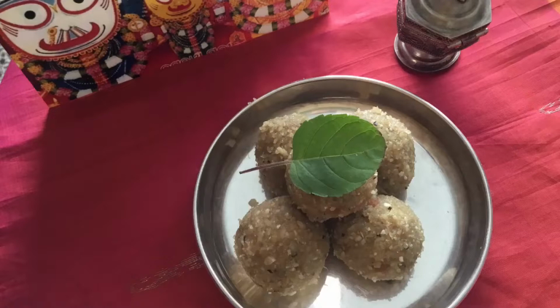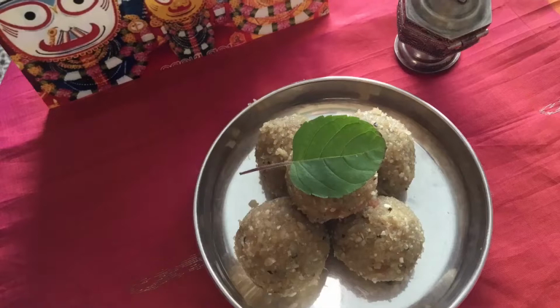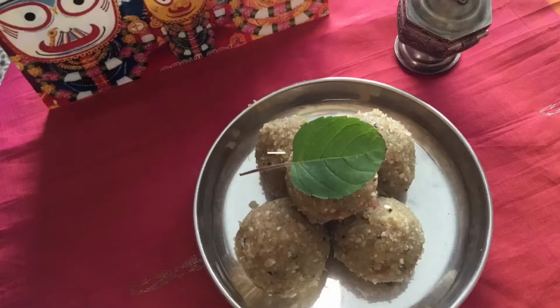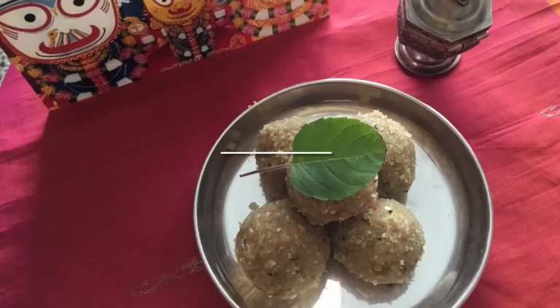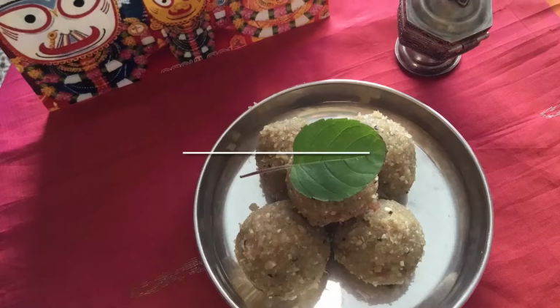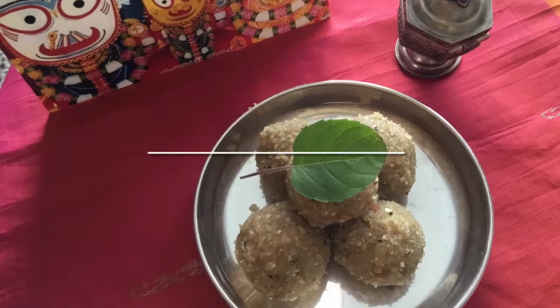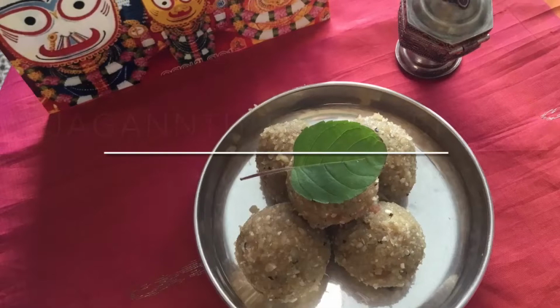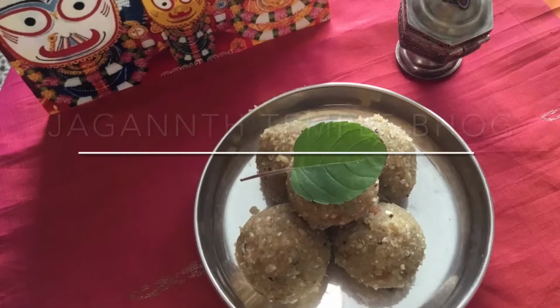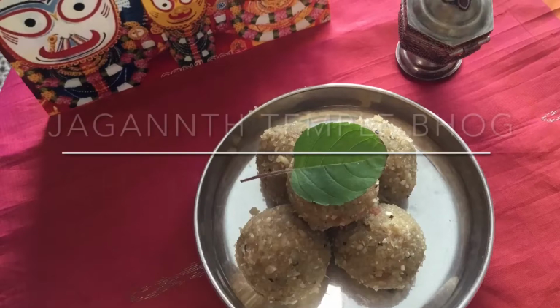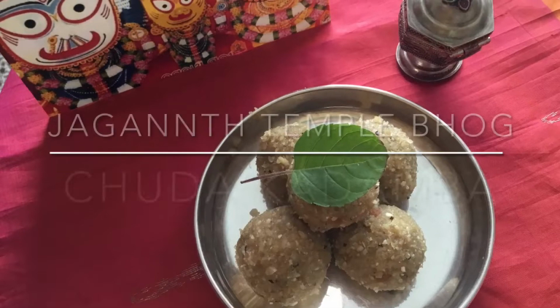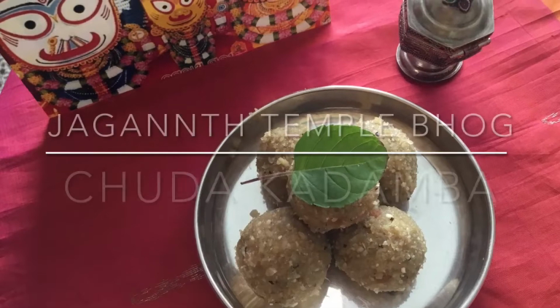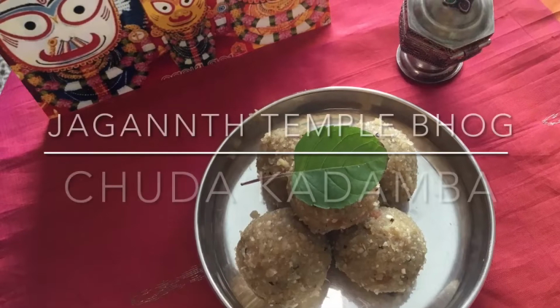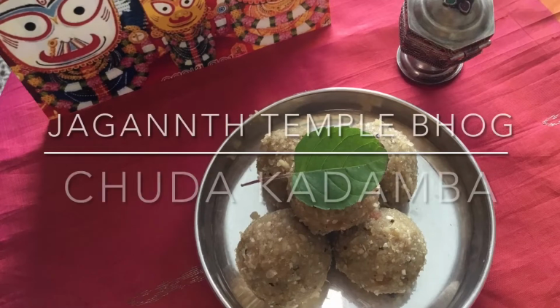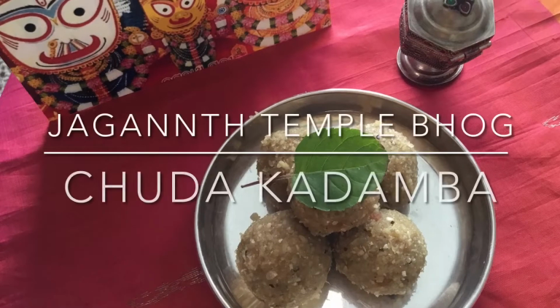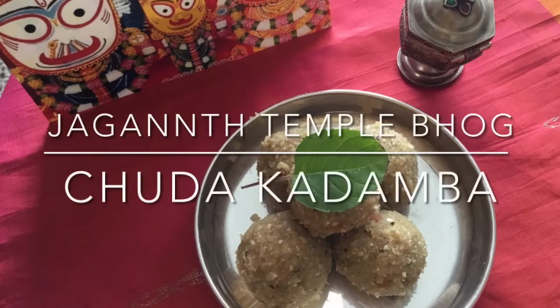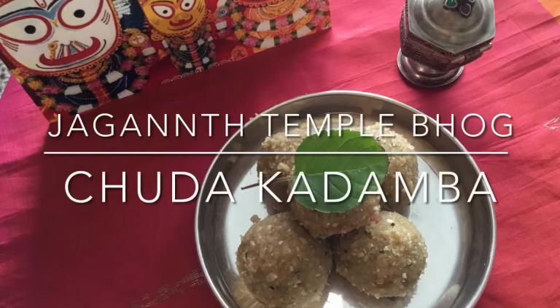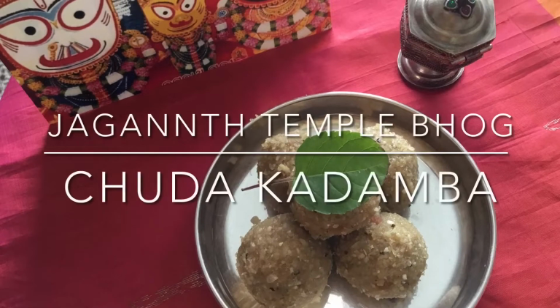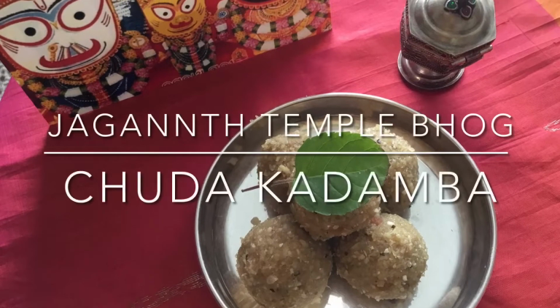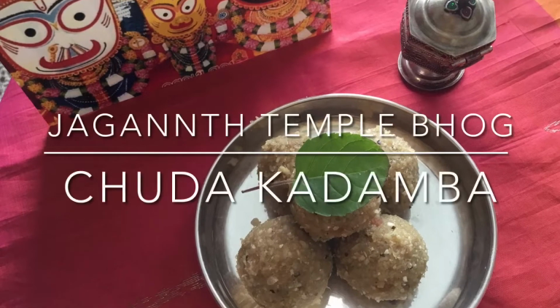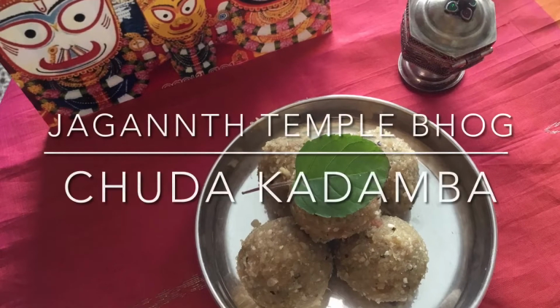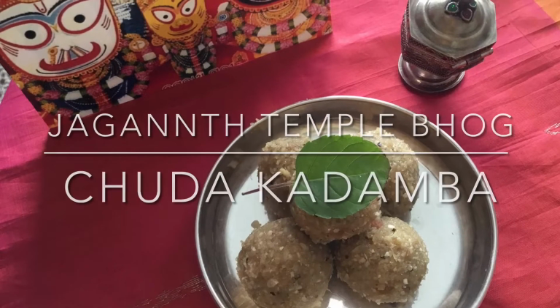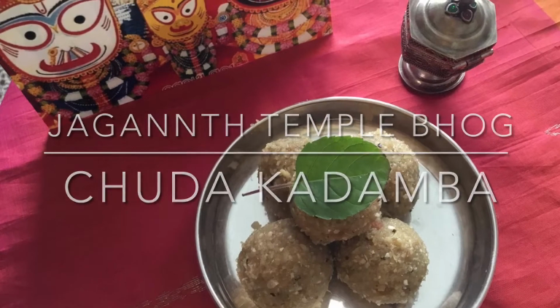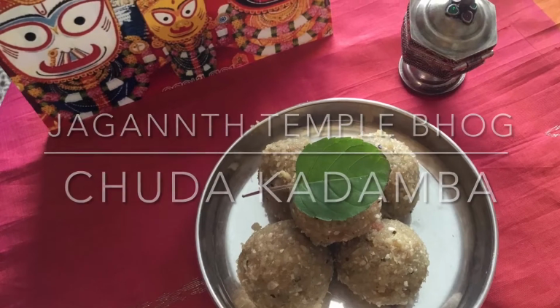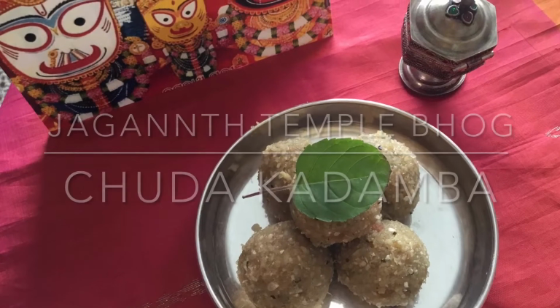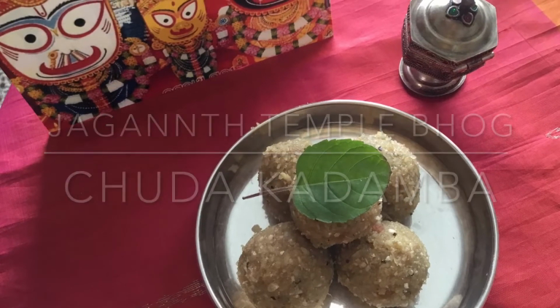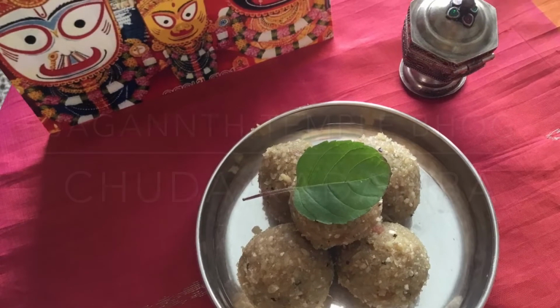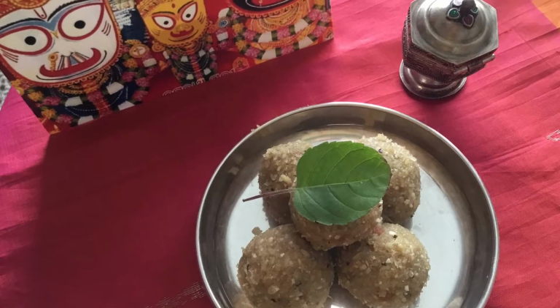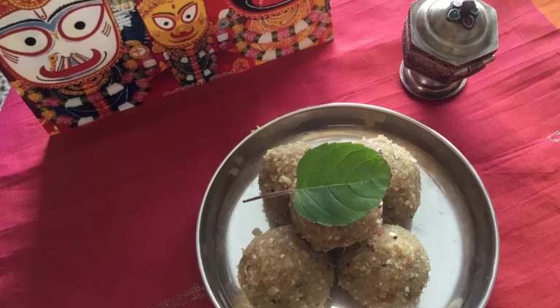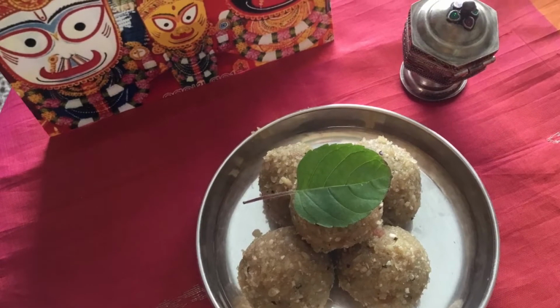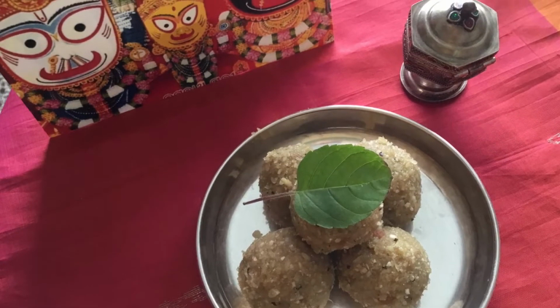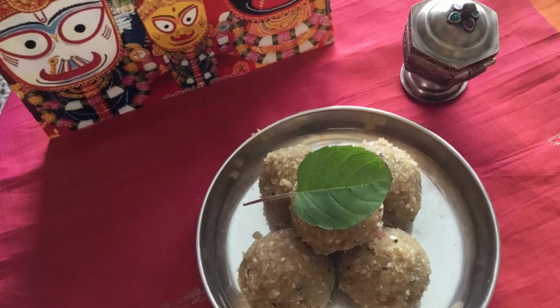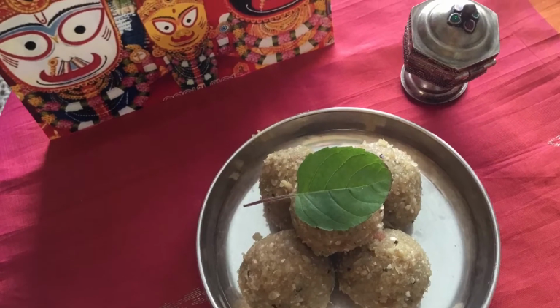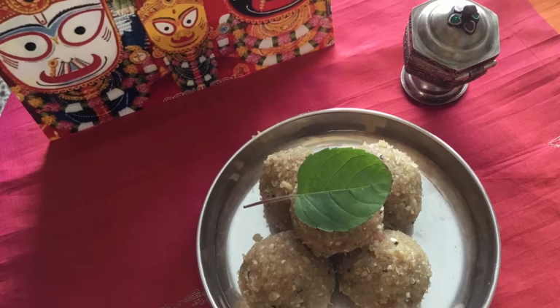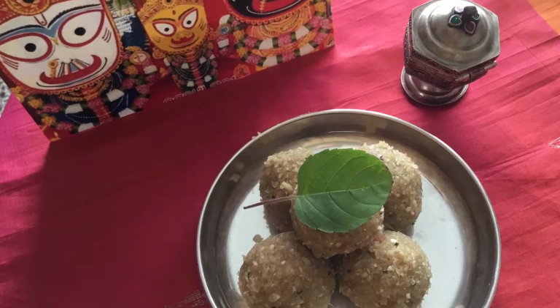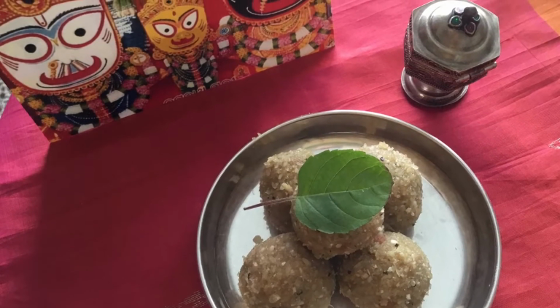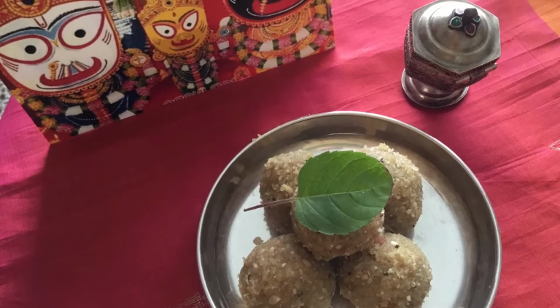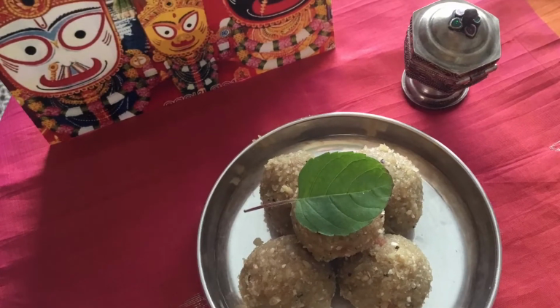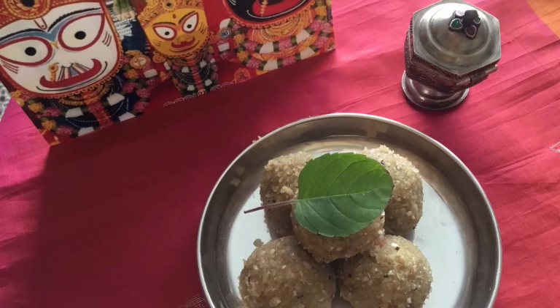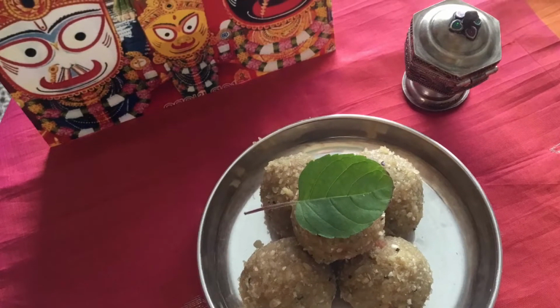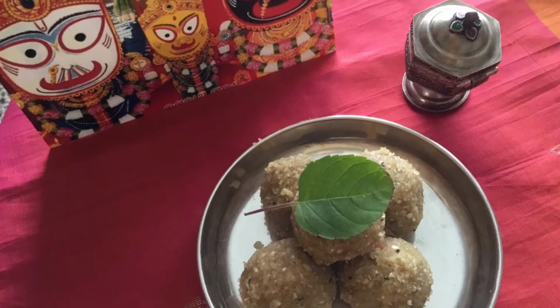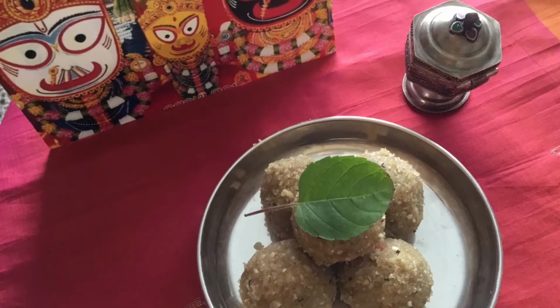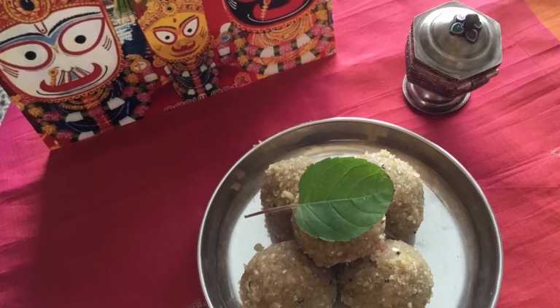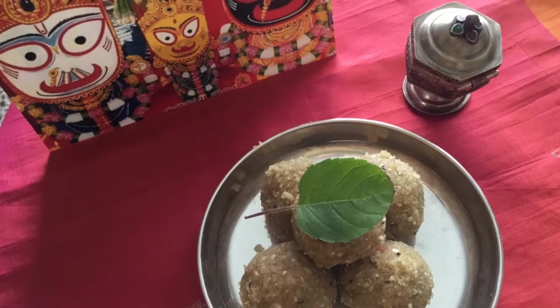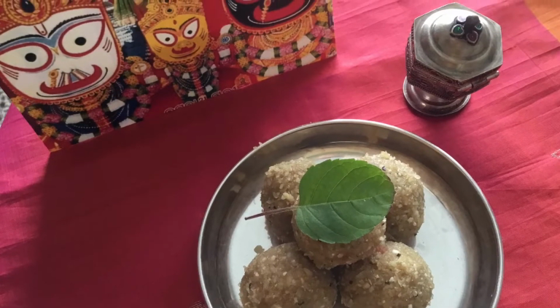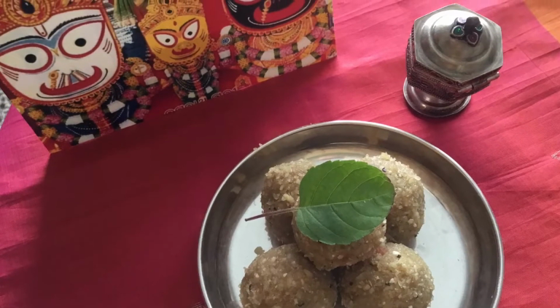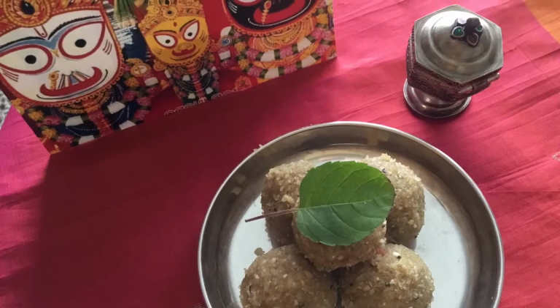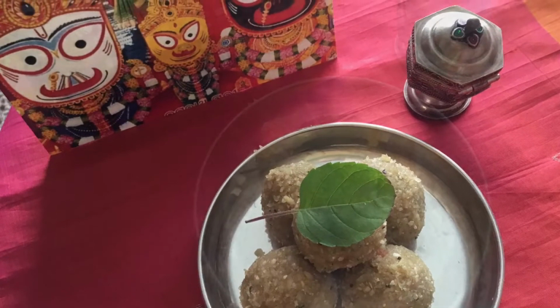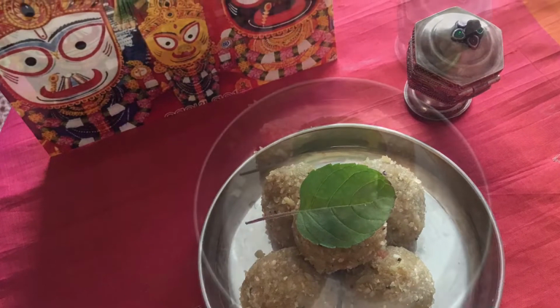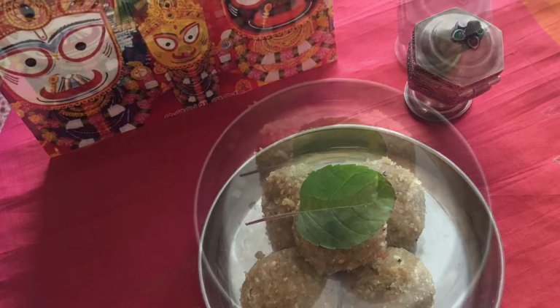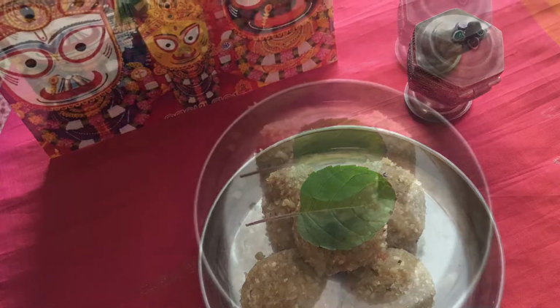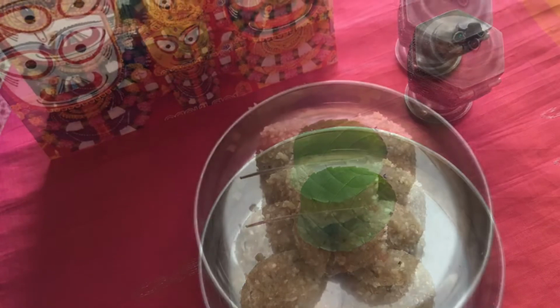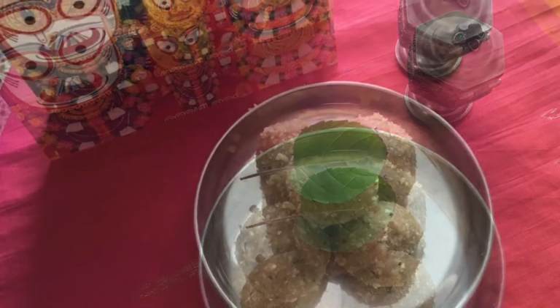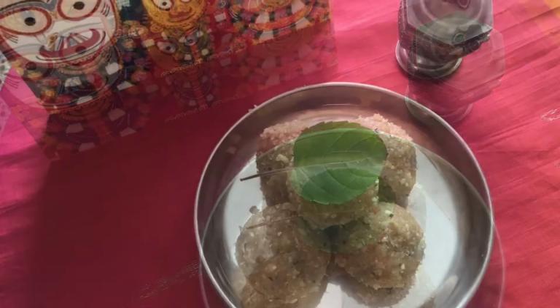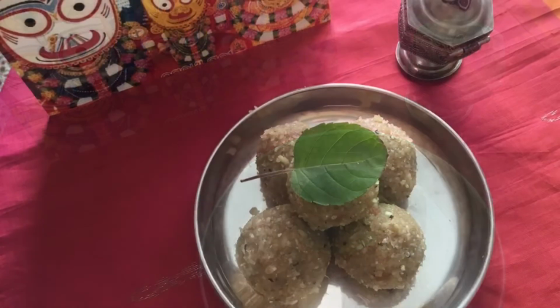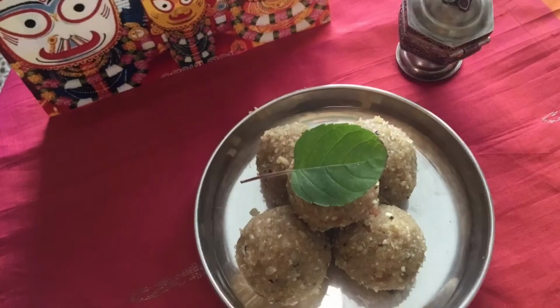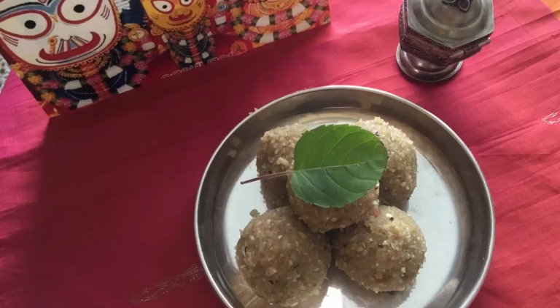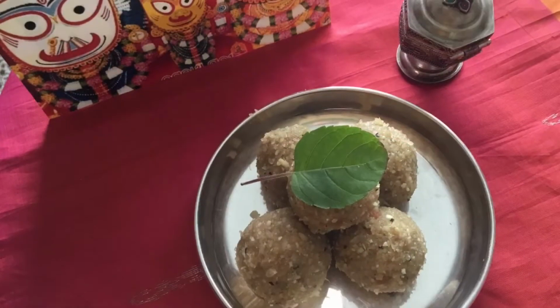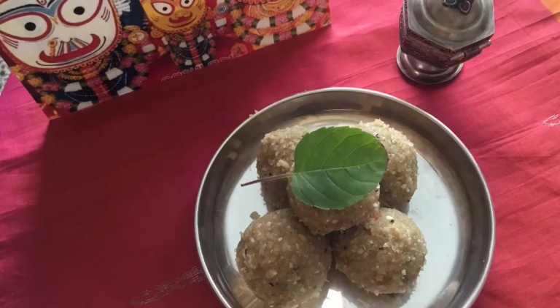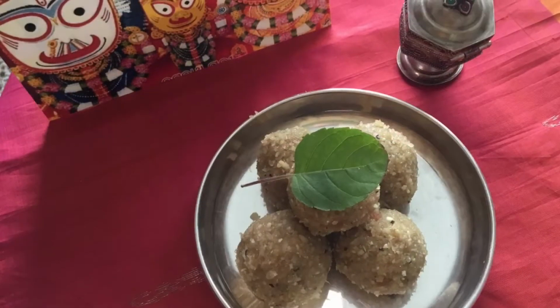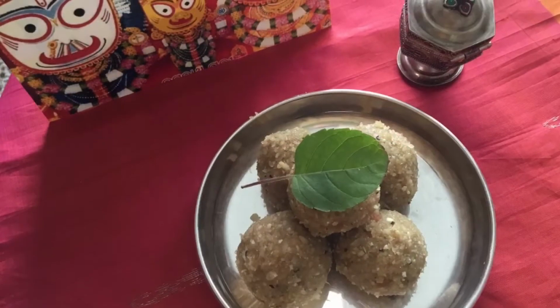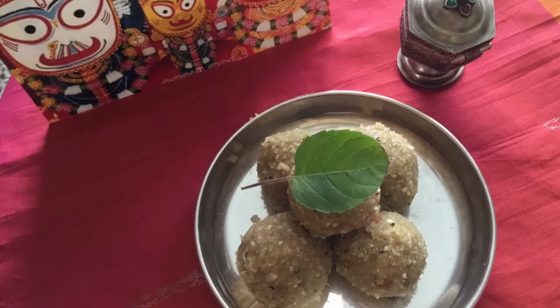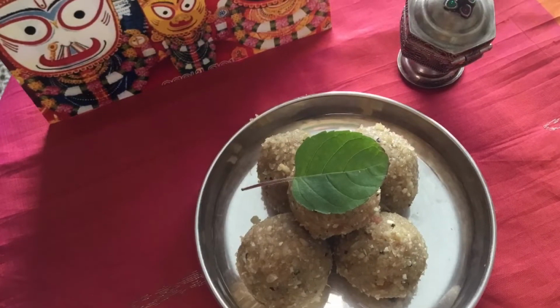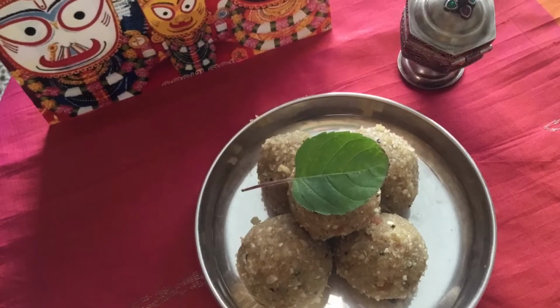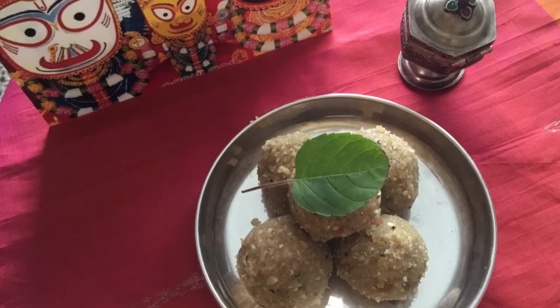Jai Jagannath. Today I will show you Jagannath temple bhok chuda kadamba. It is specially offered in Gajan Mashtumi and Ganesh Chaturthi.